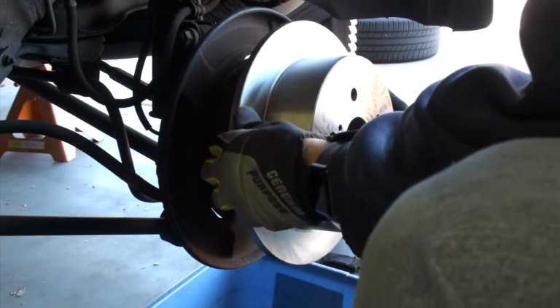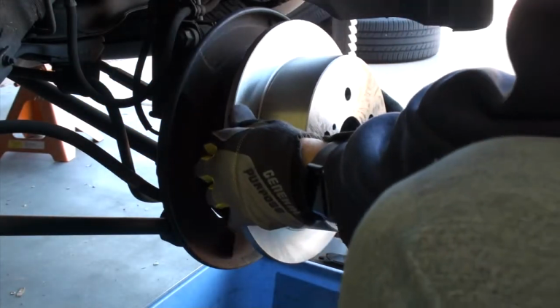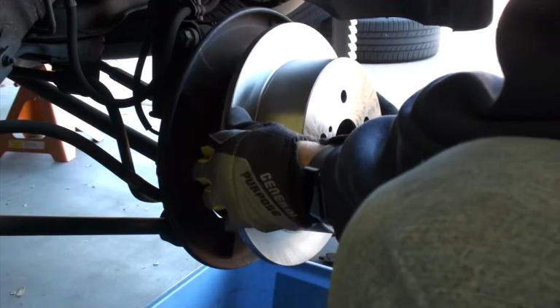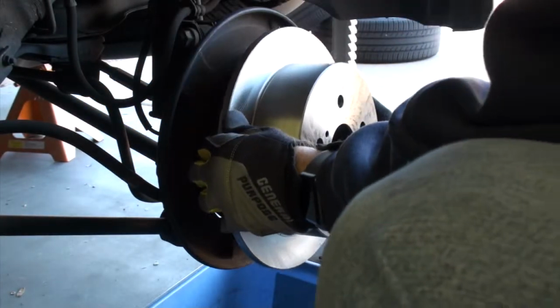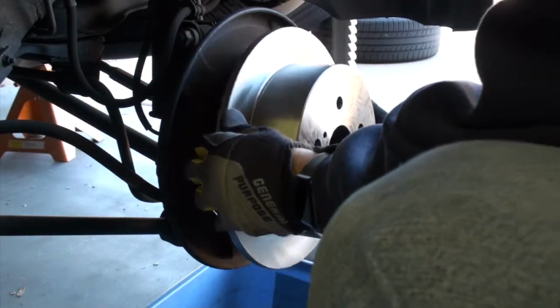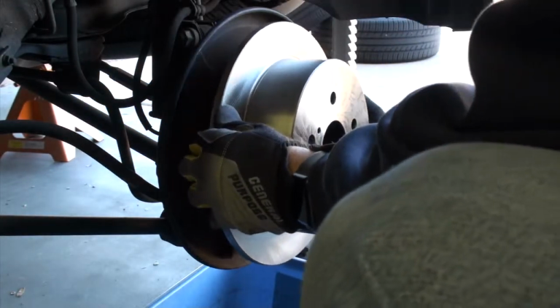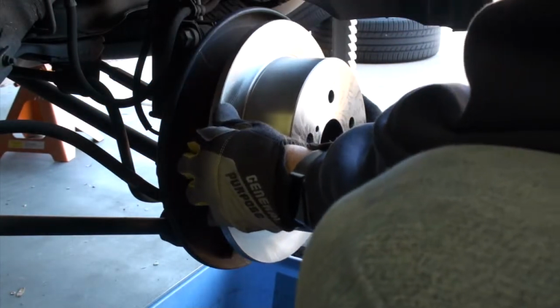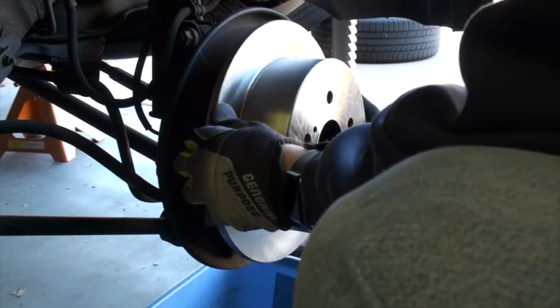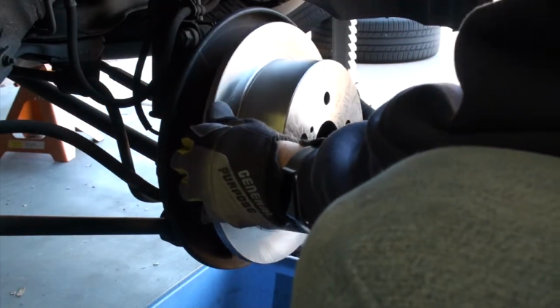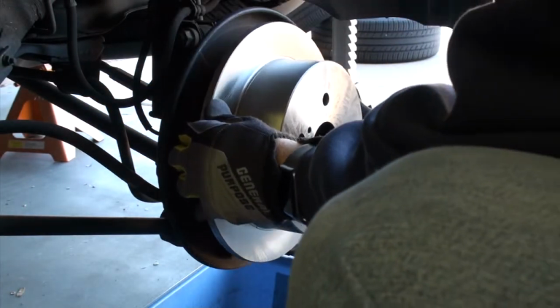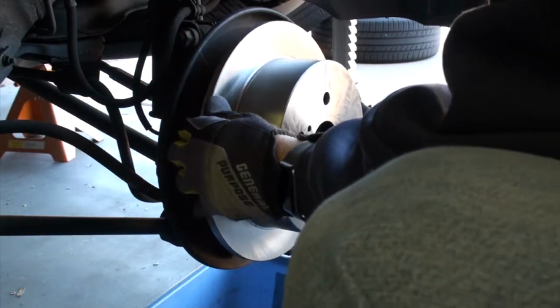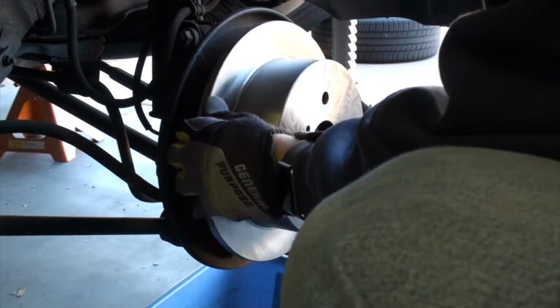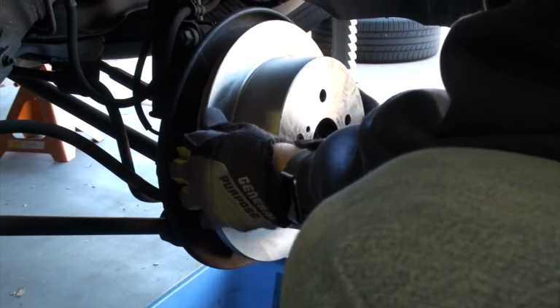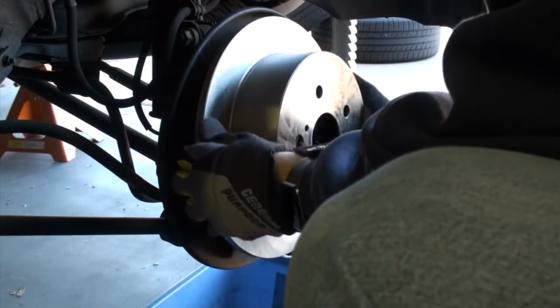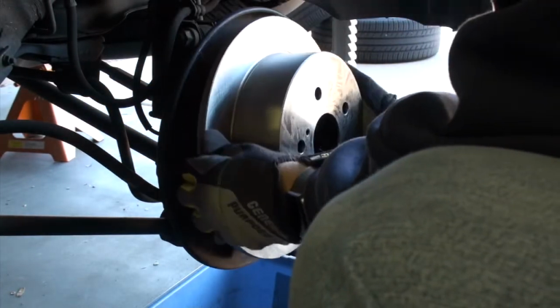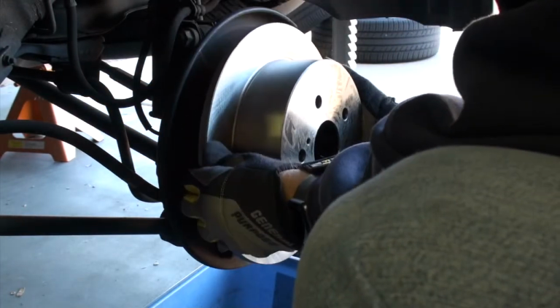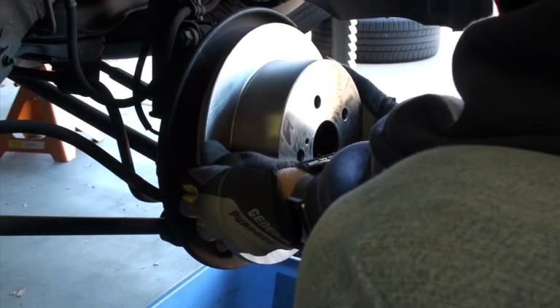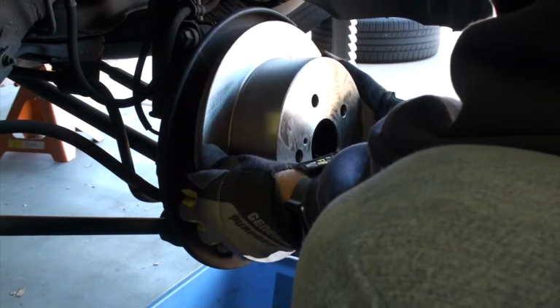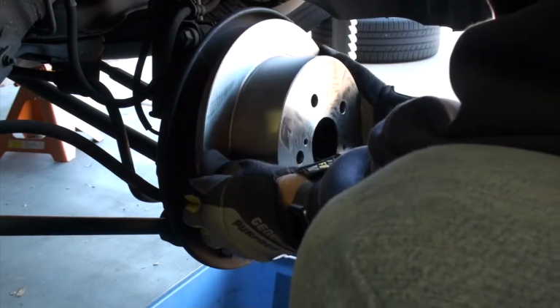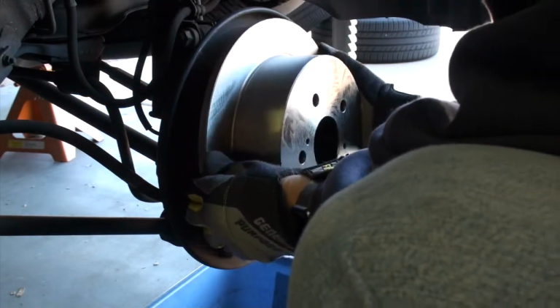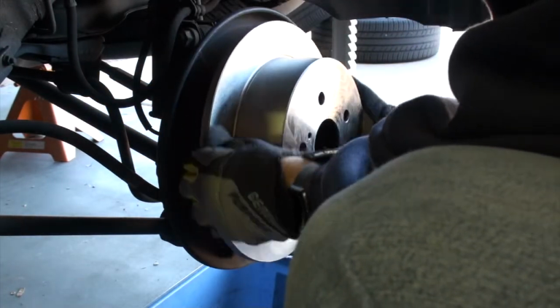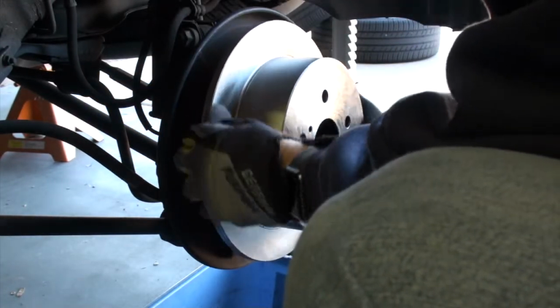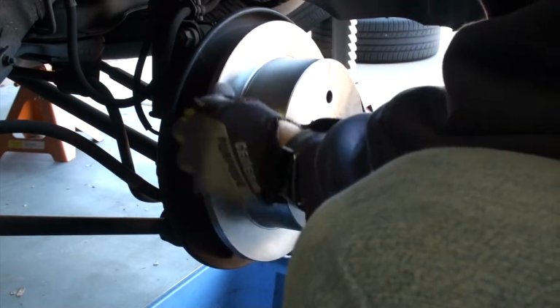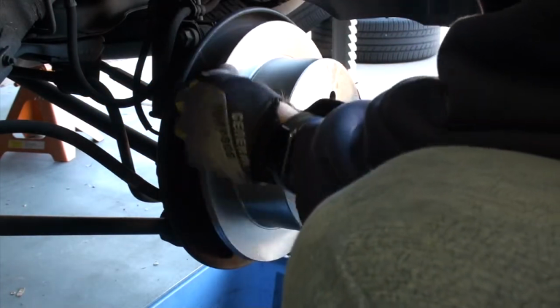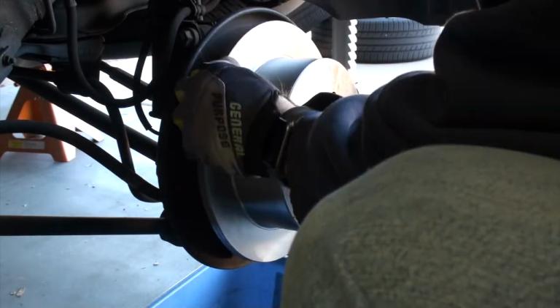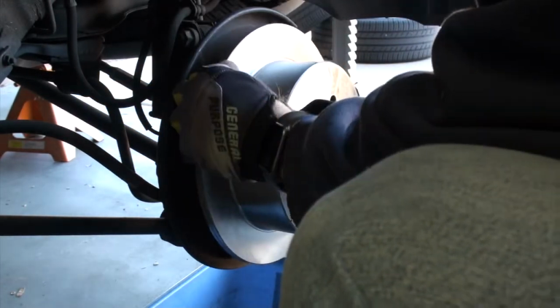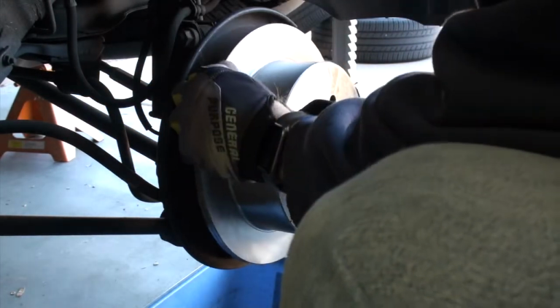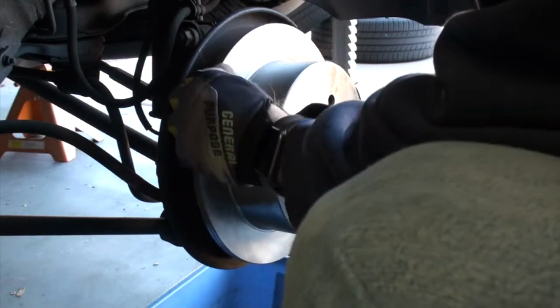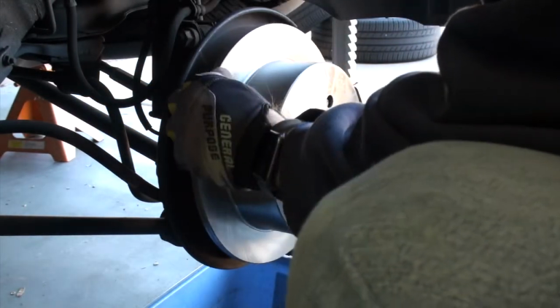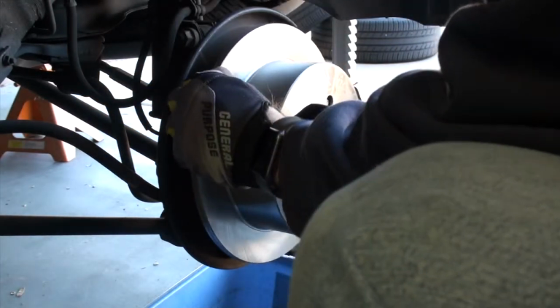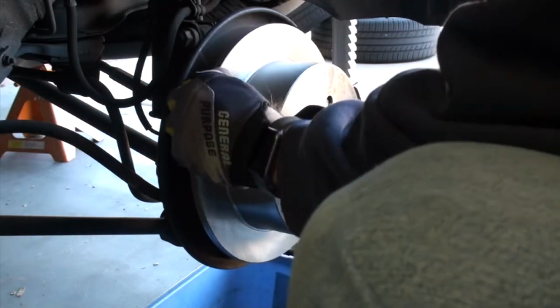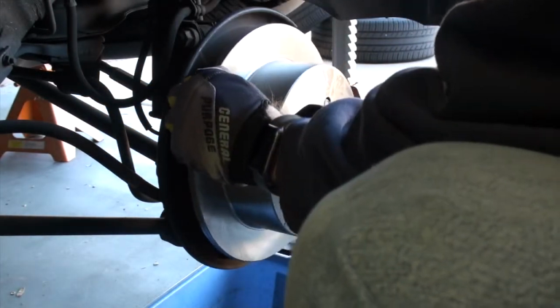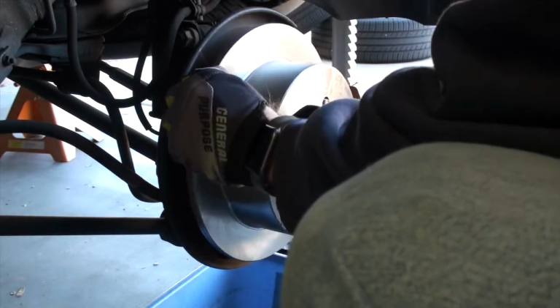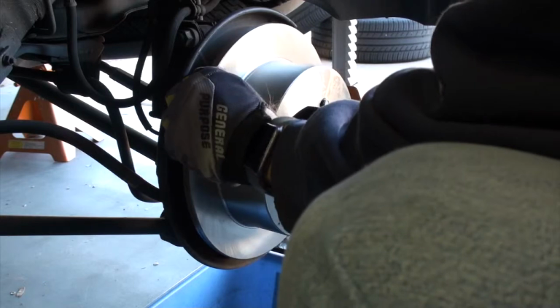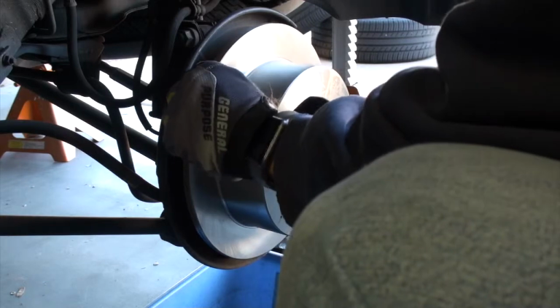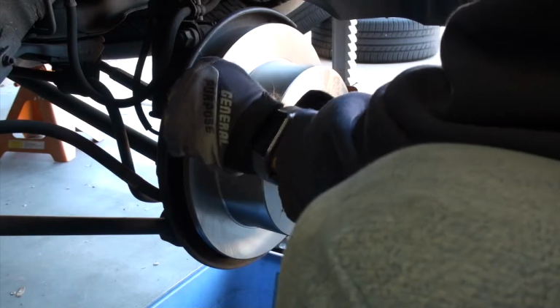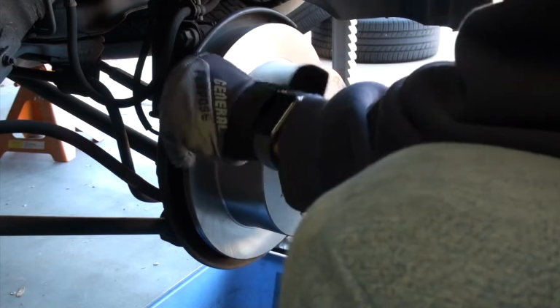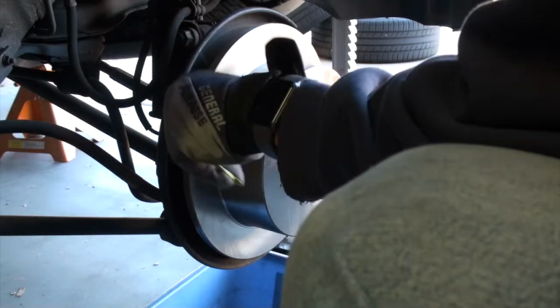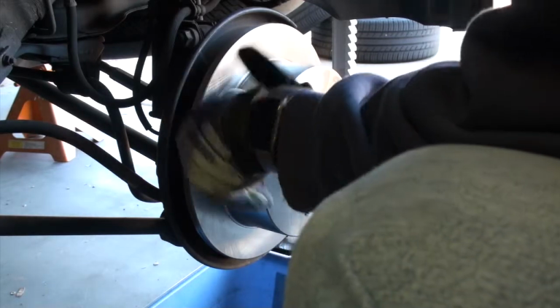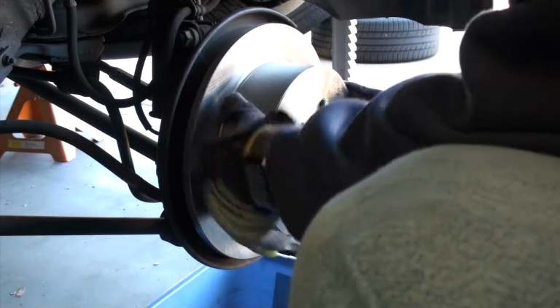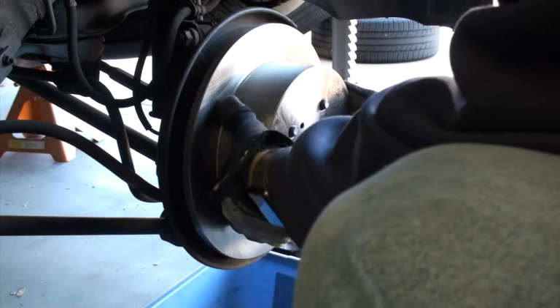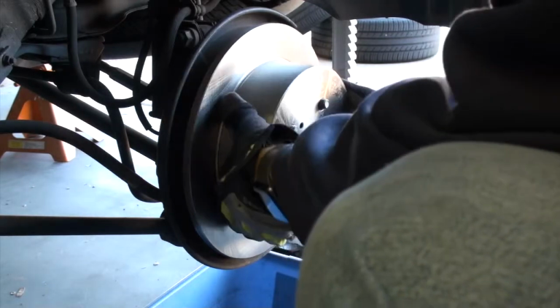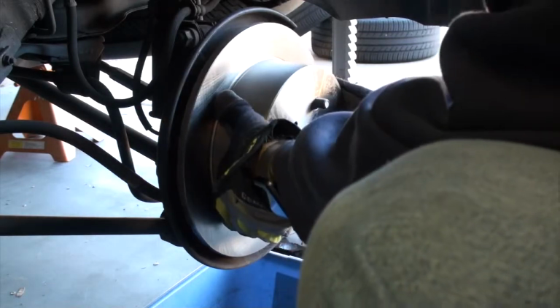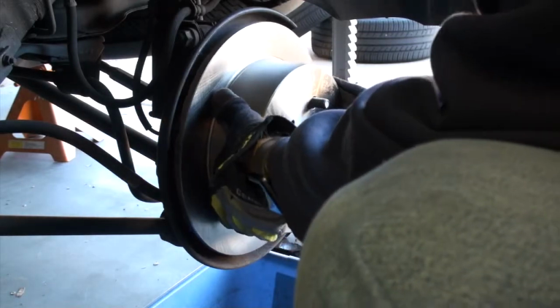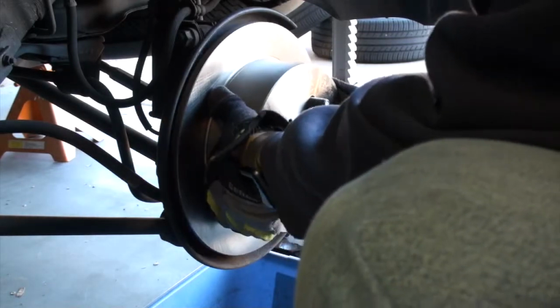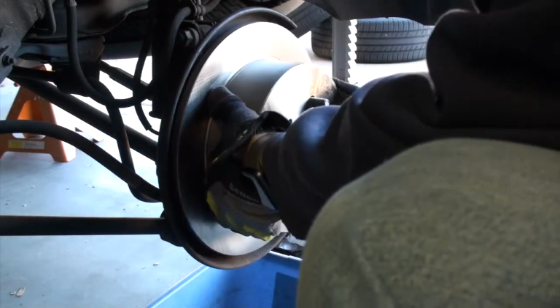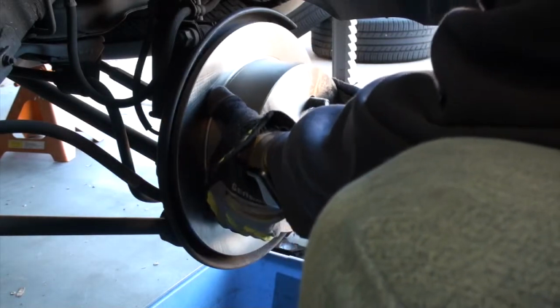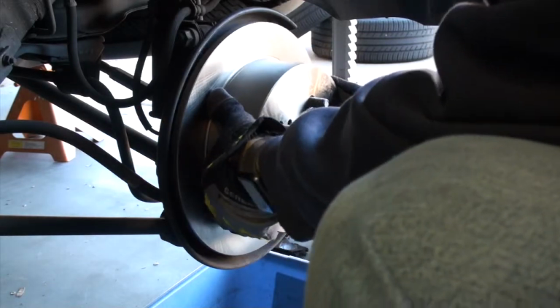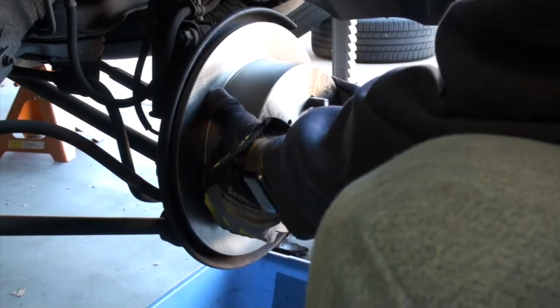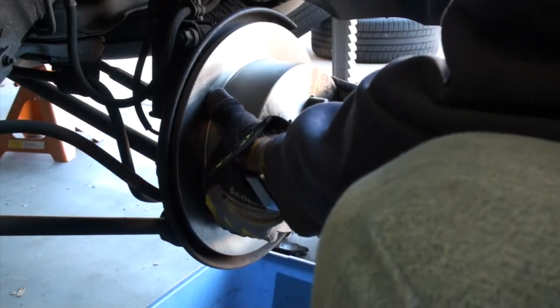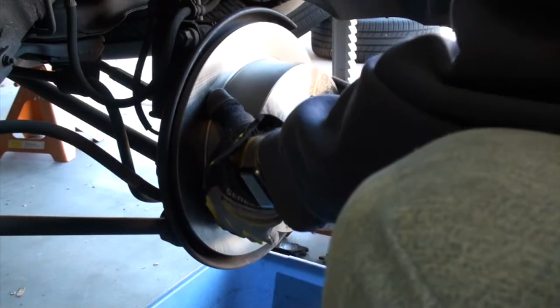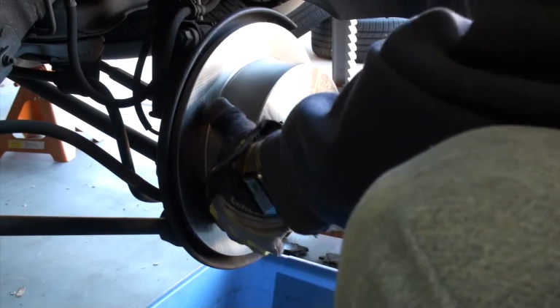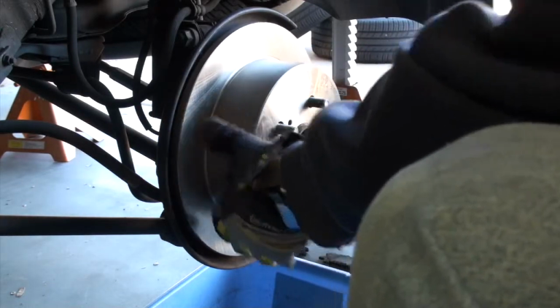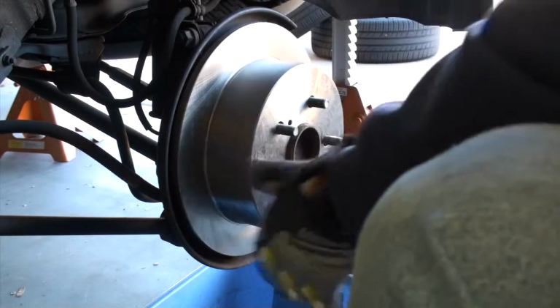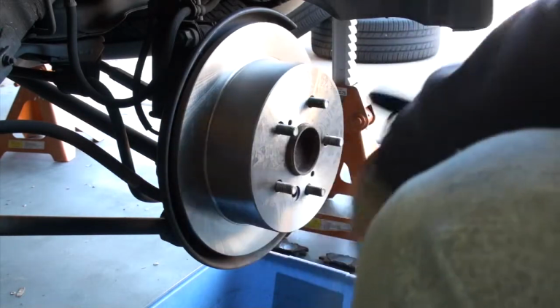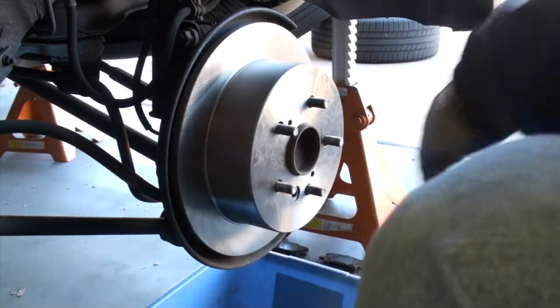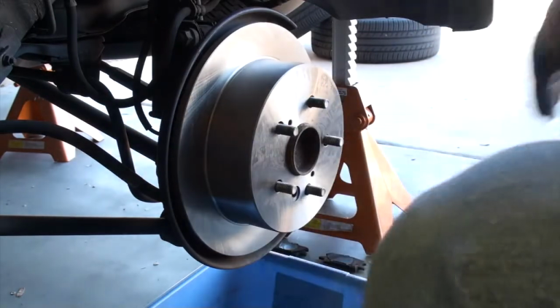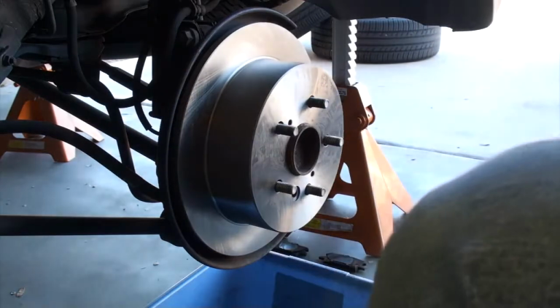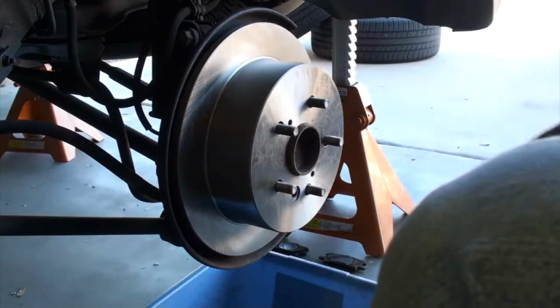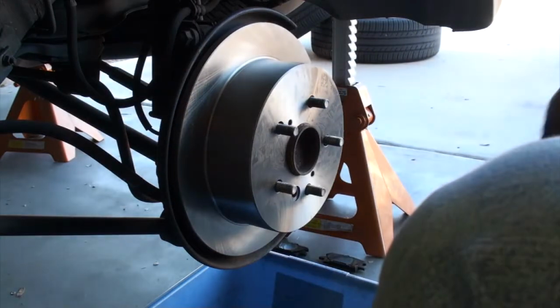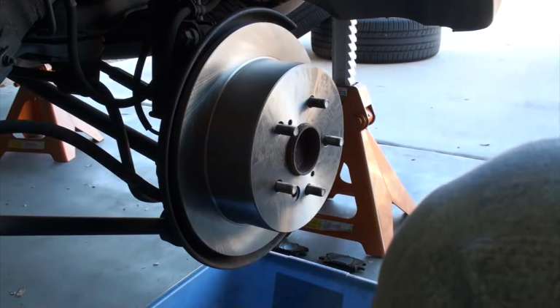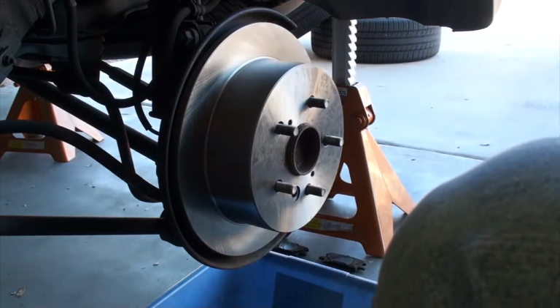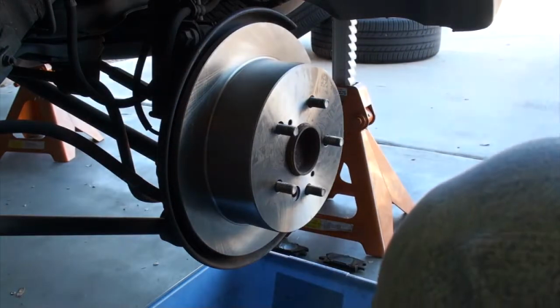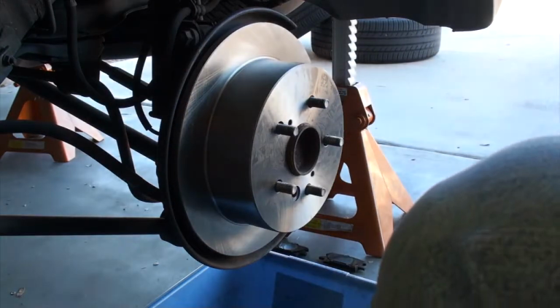Replacing the rotor once you get them off is very easy — it's basically plug-and-play. You just pop it back into the place where the old one was.